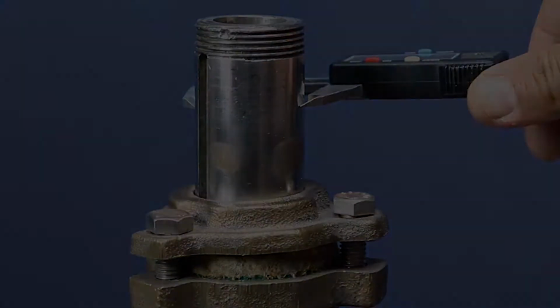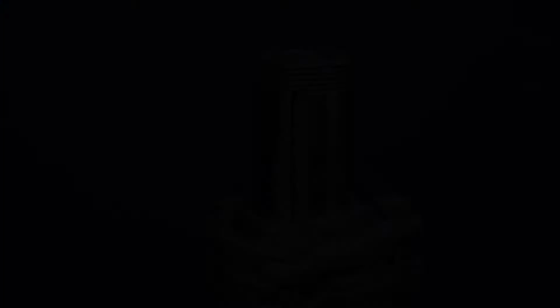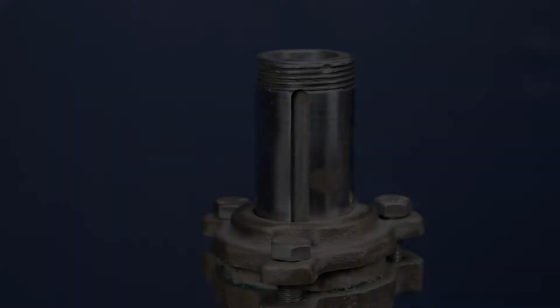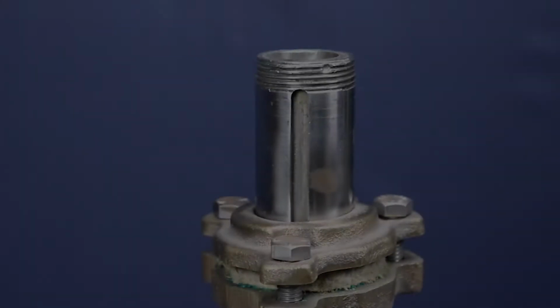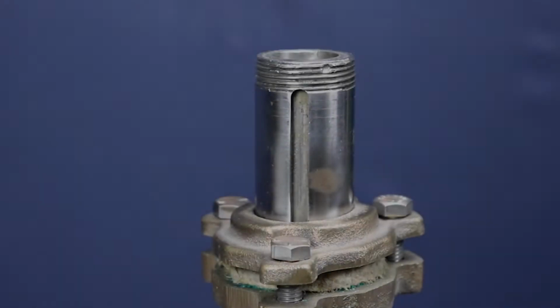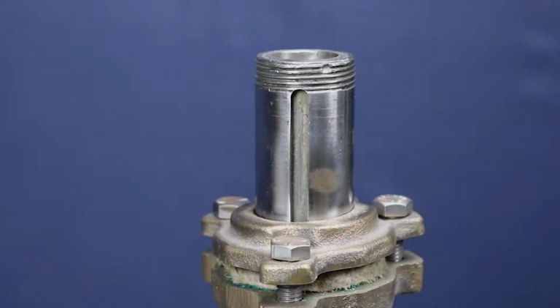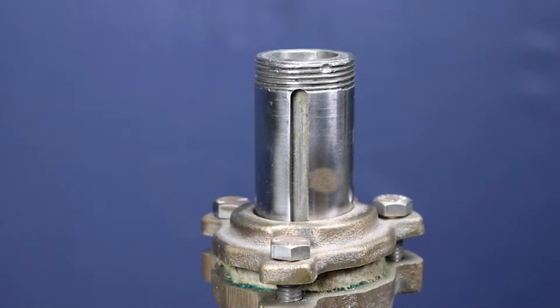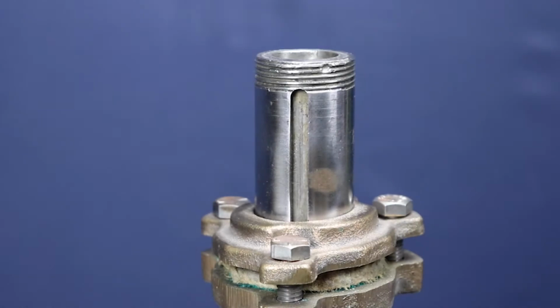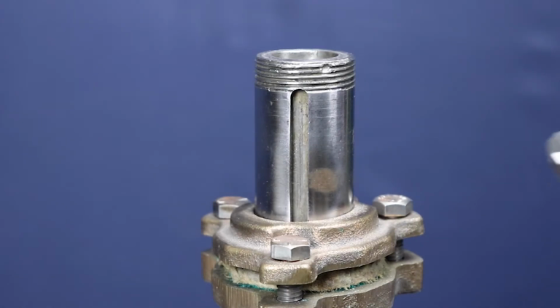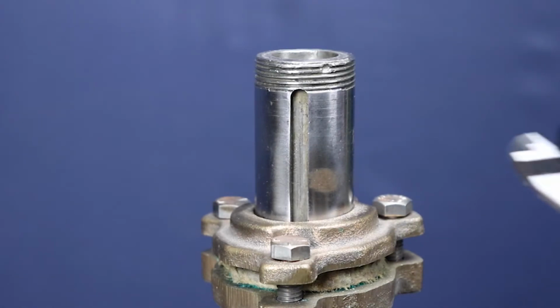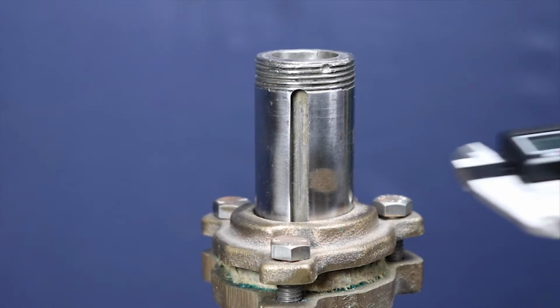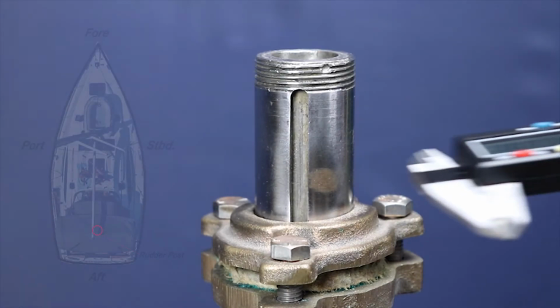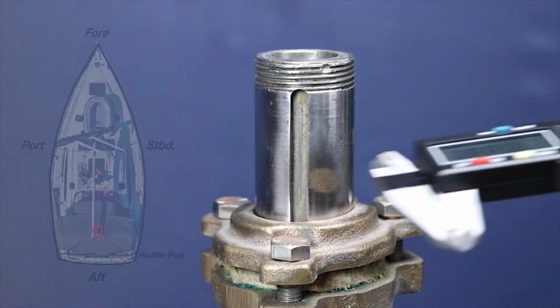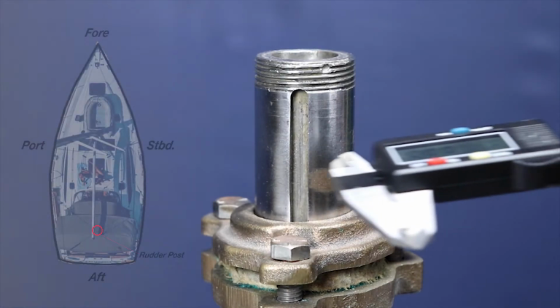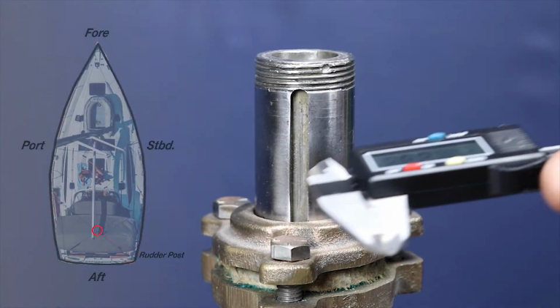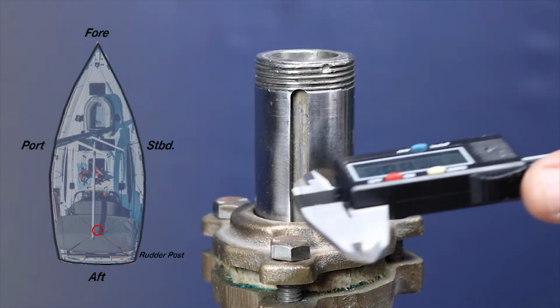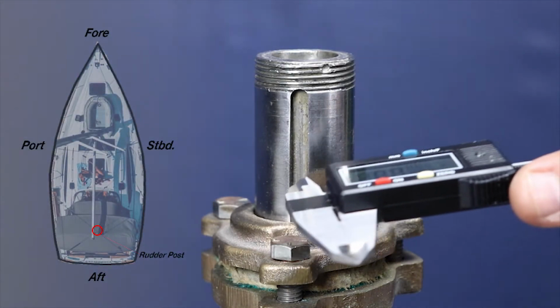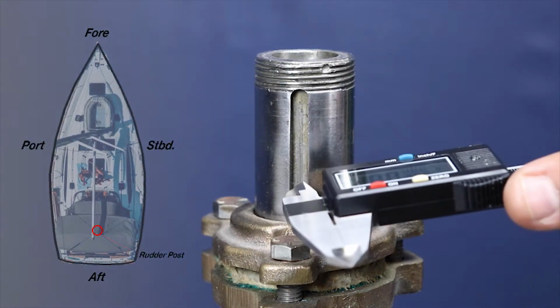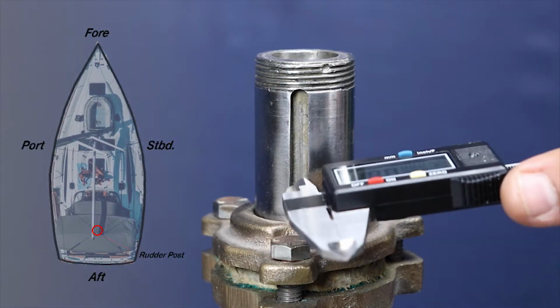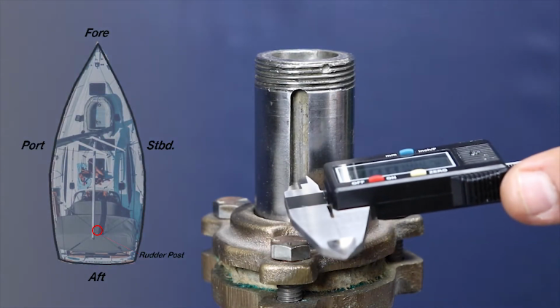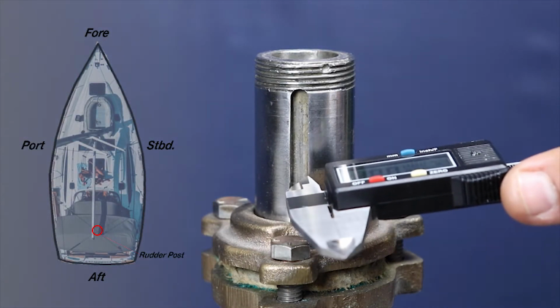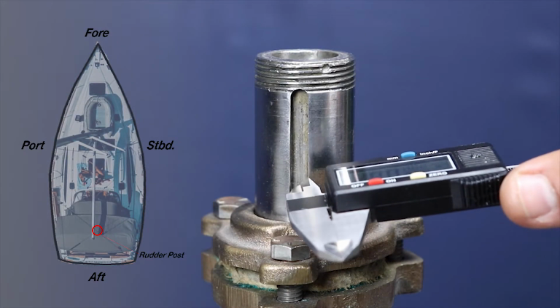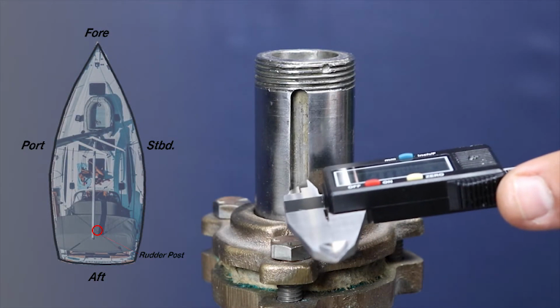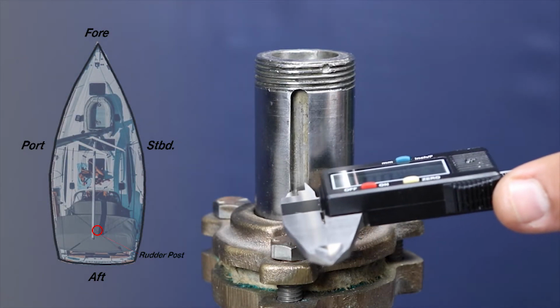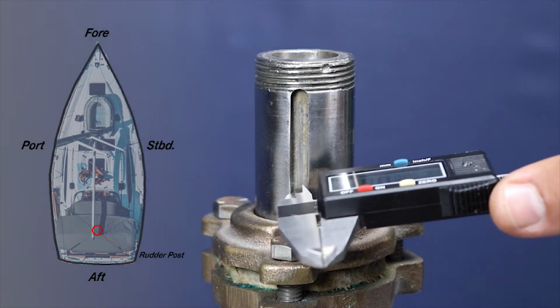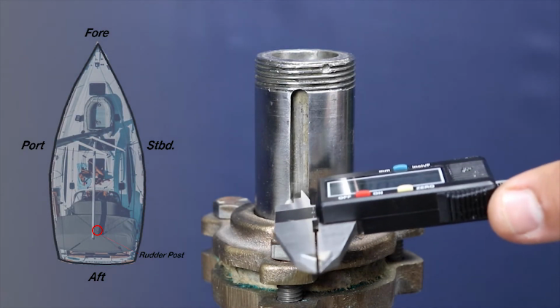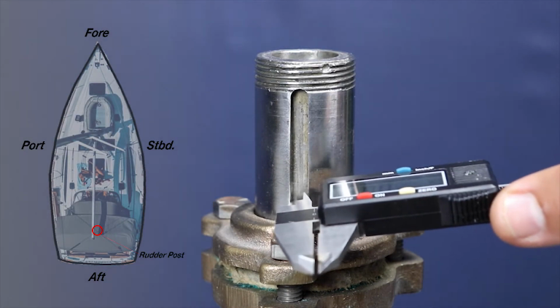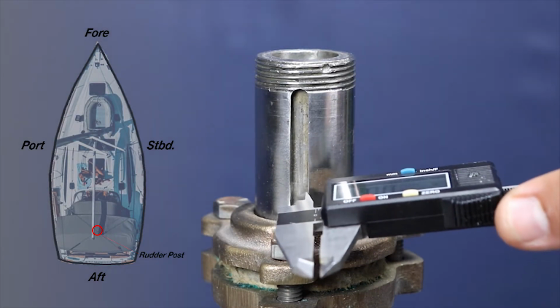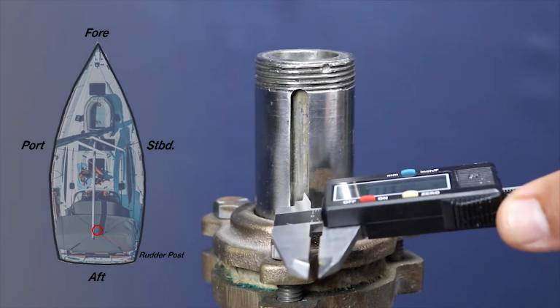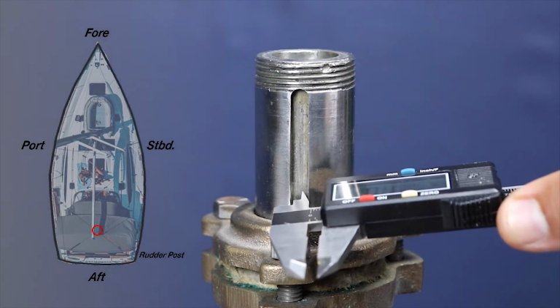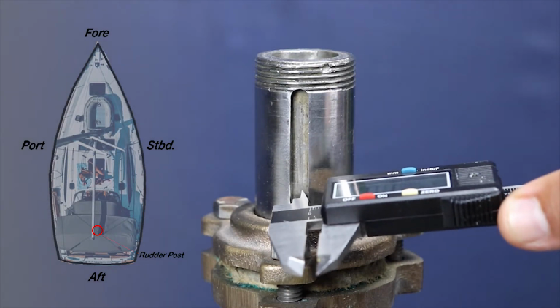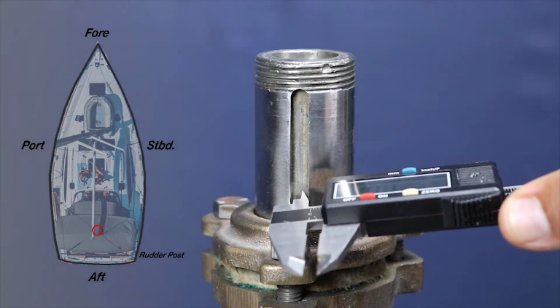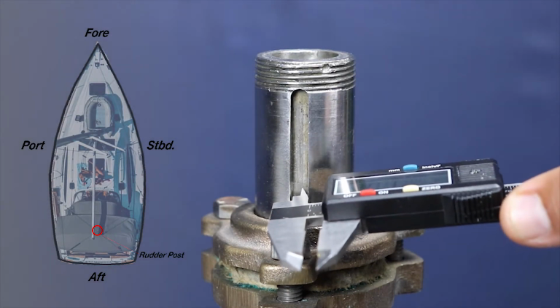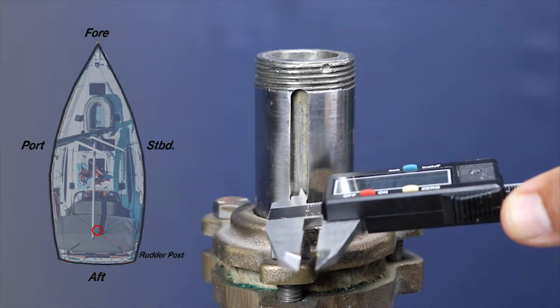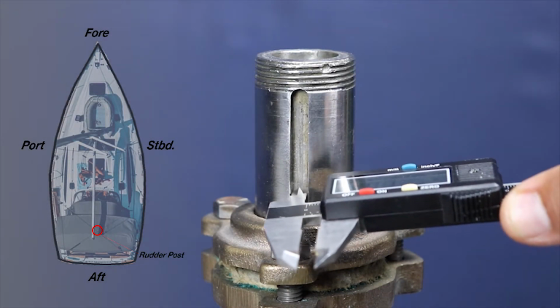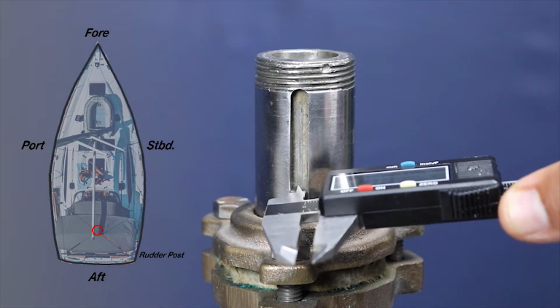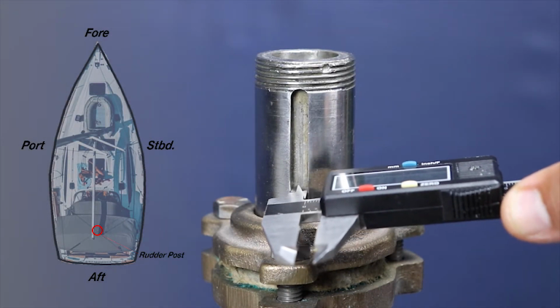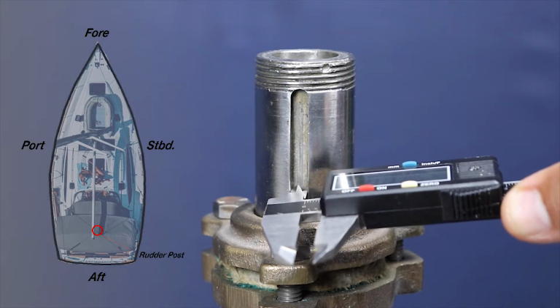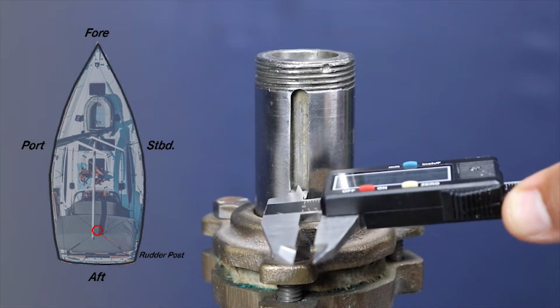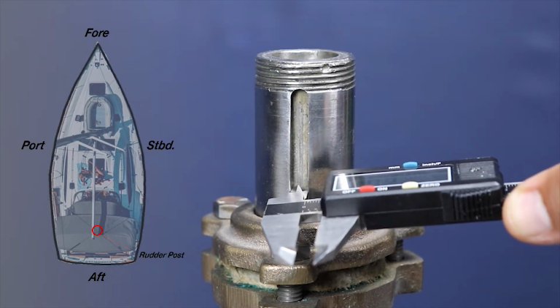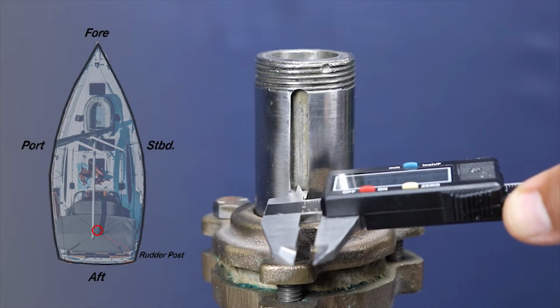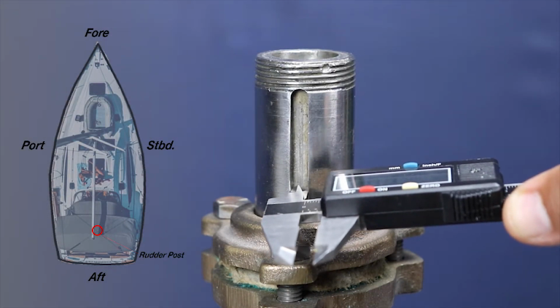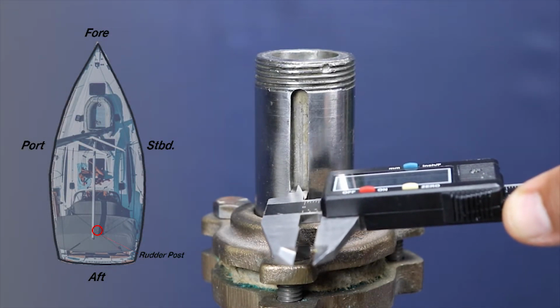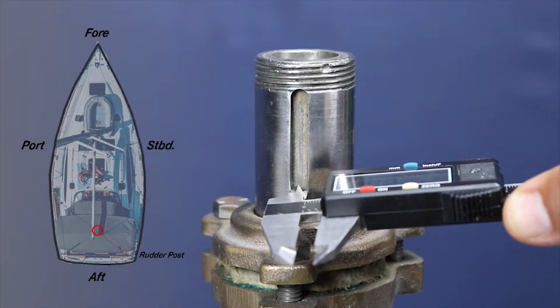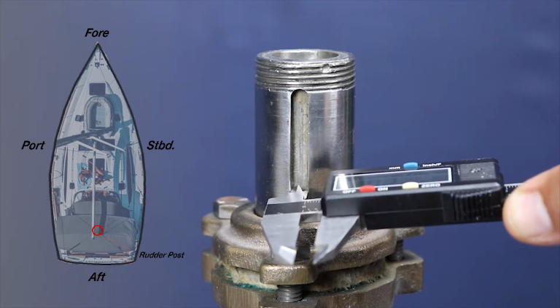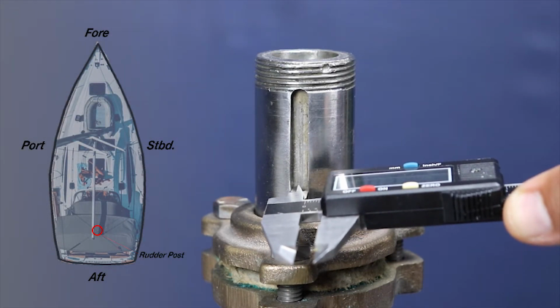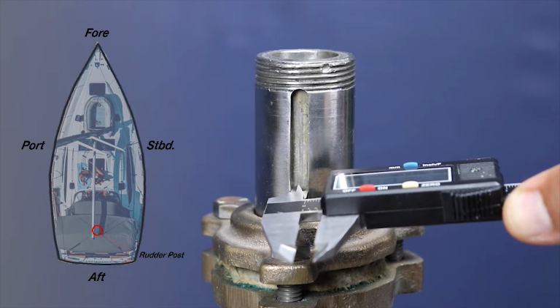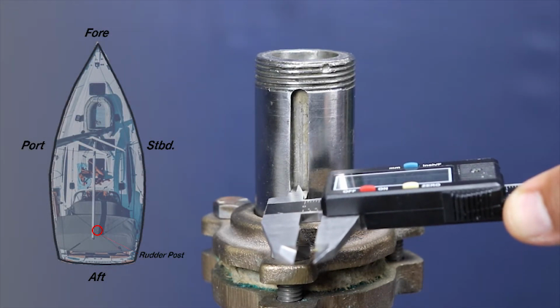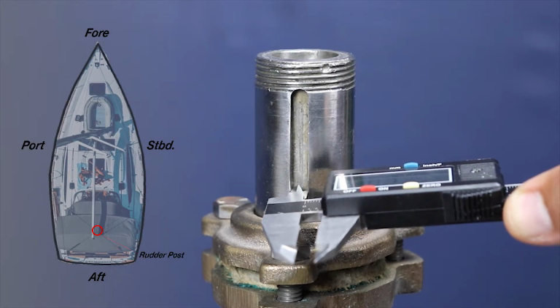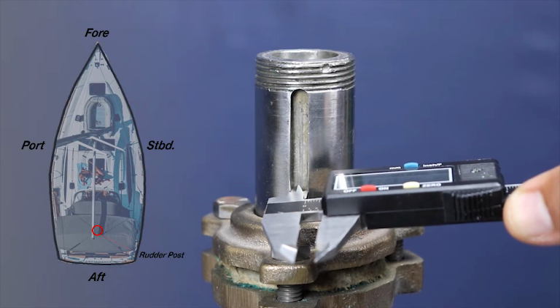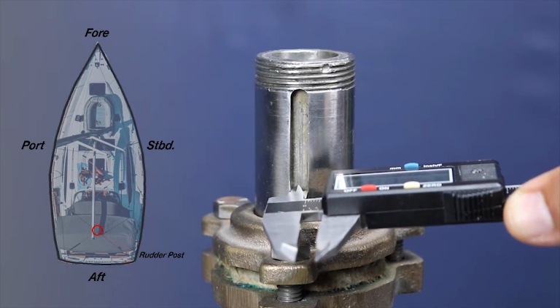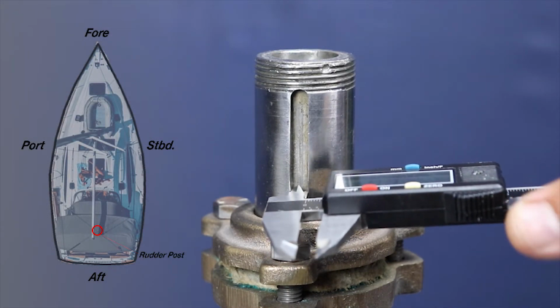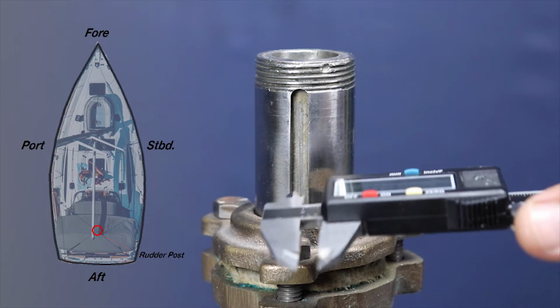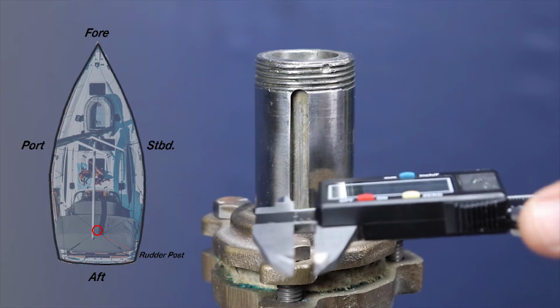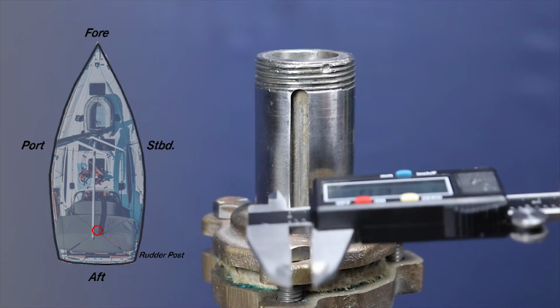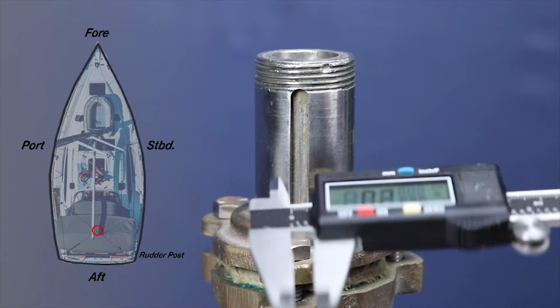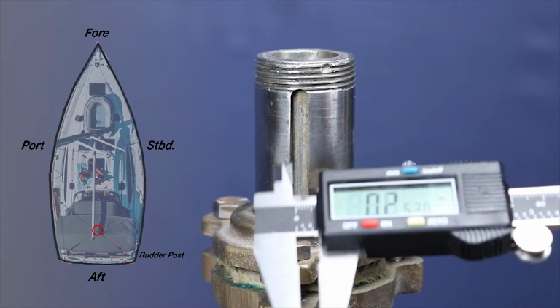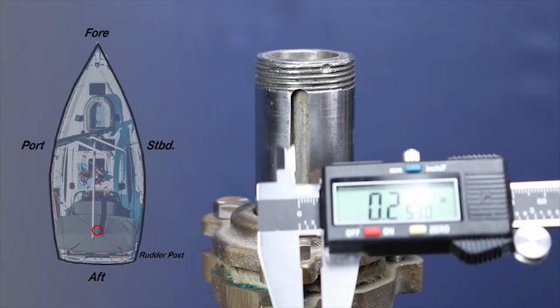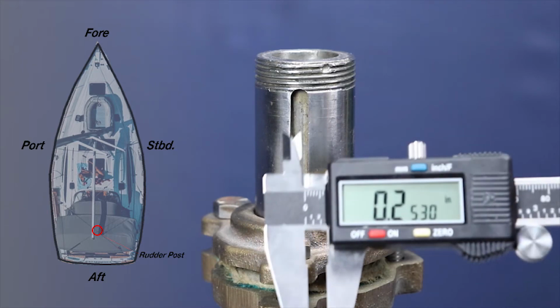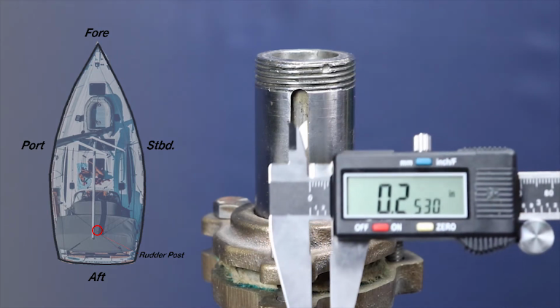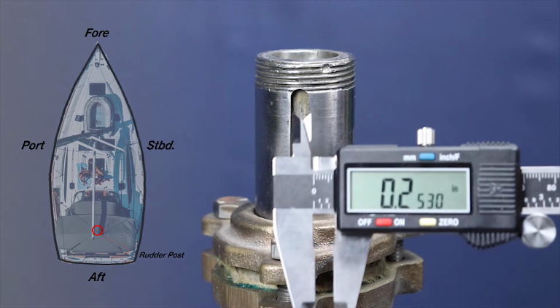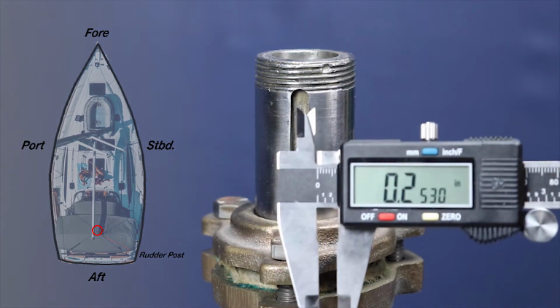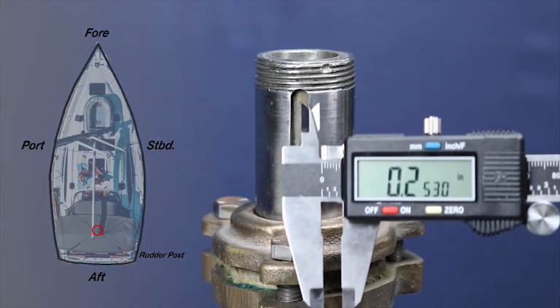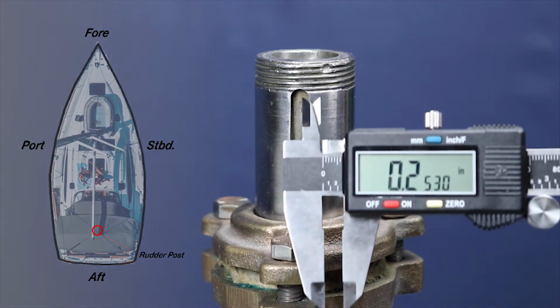If the rudder post is equipped with a keyway, measure its width and note the keyway relative to fore and aft on the boat.